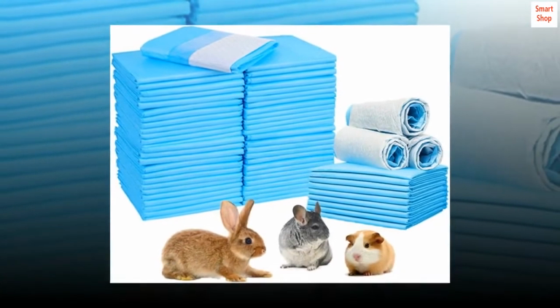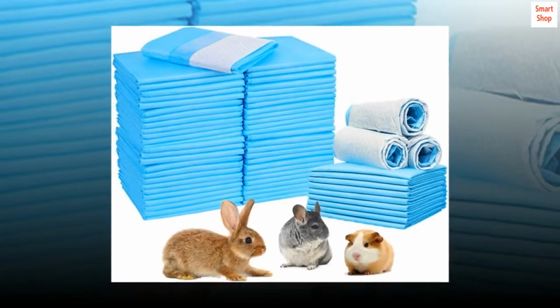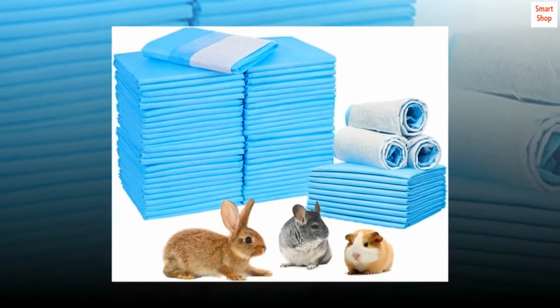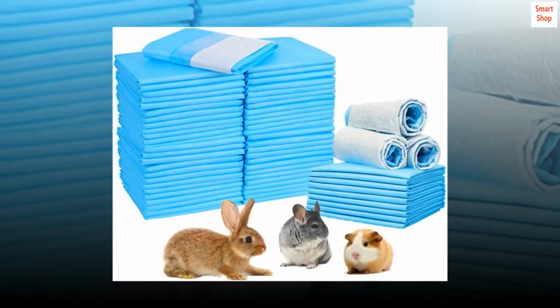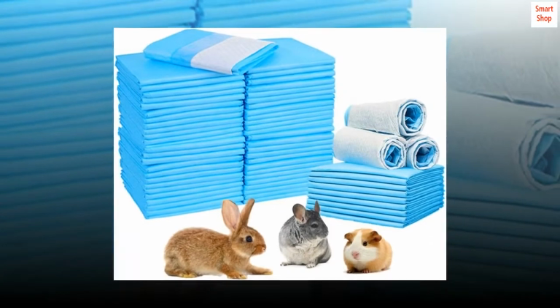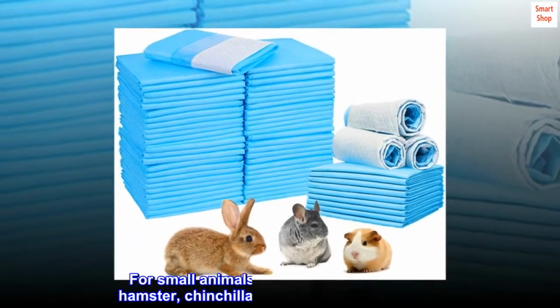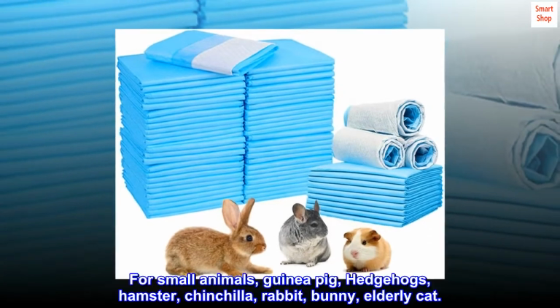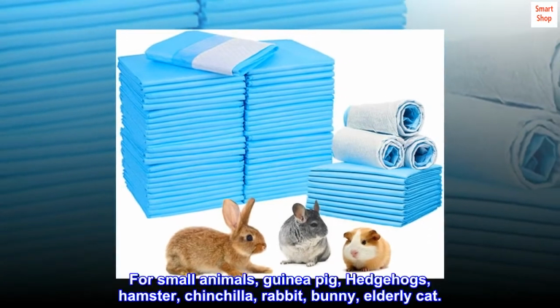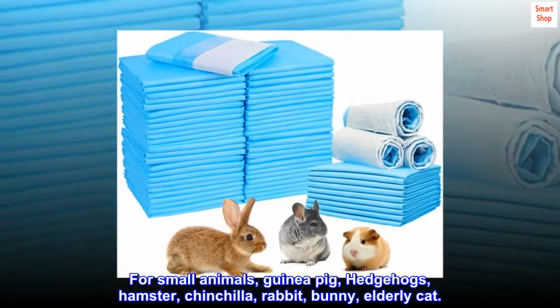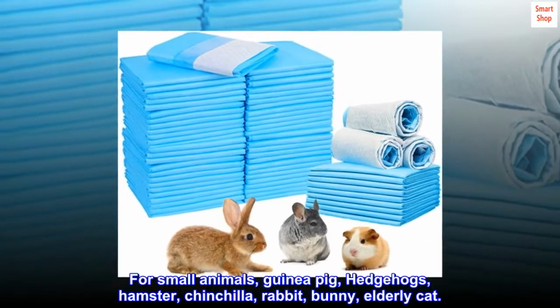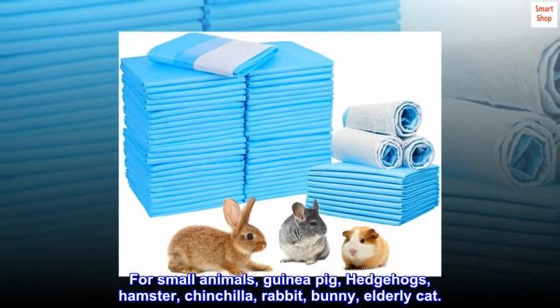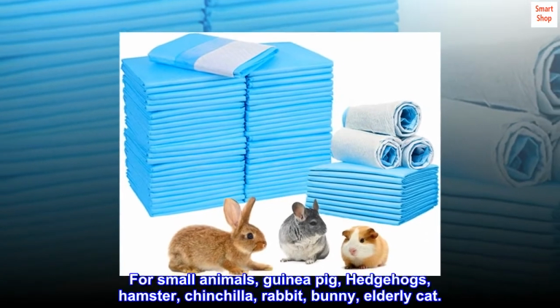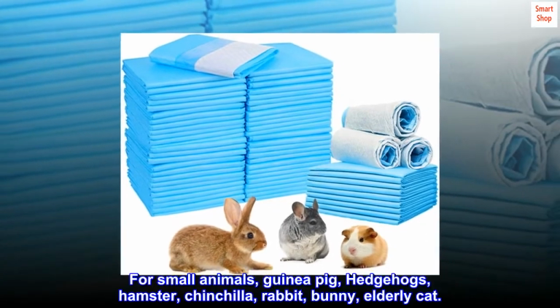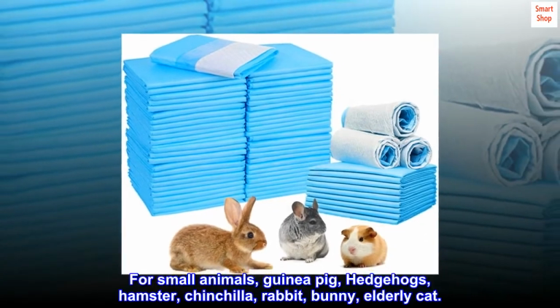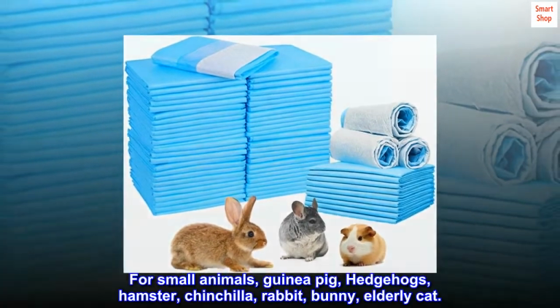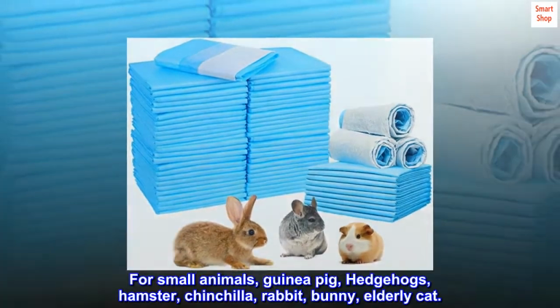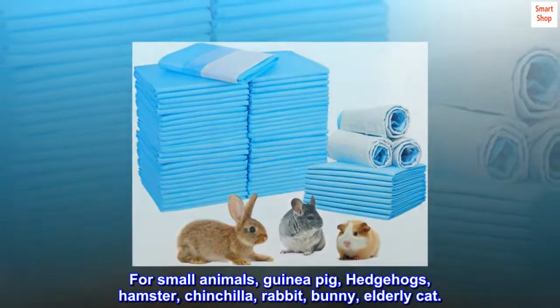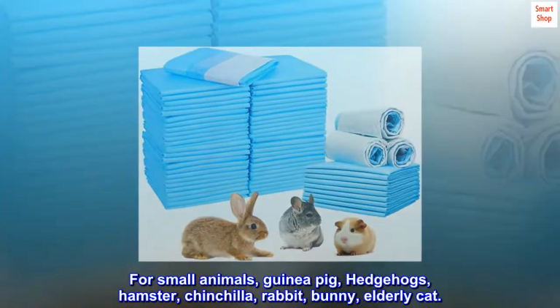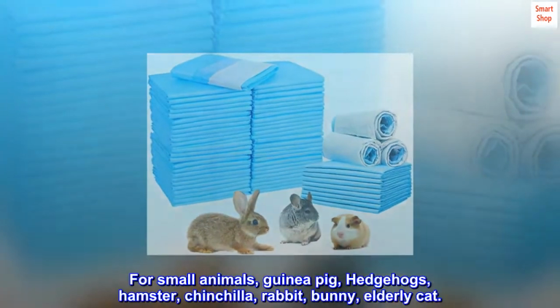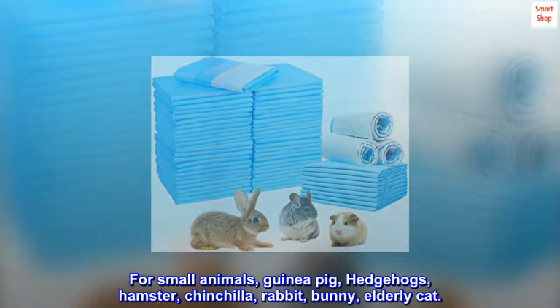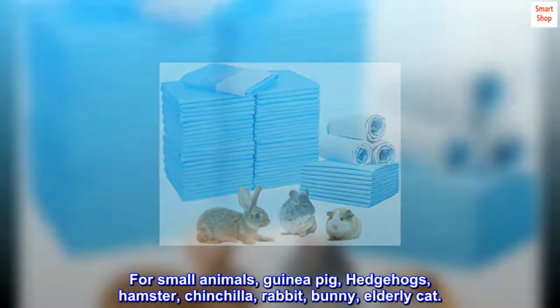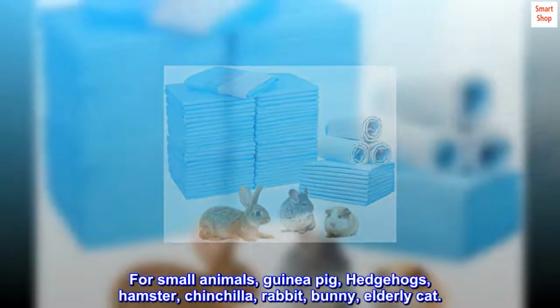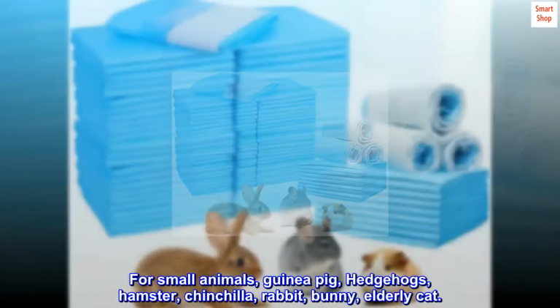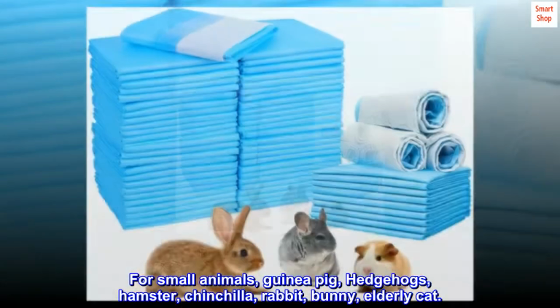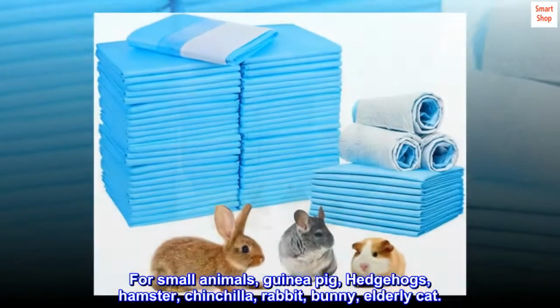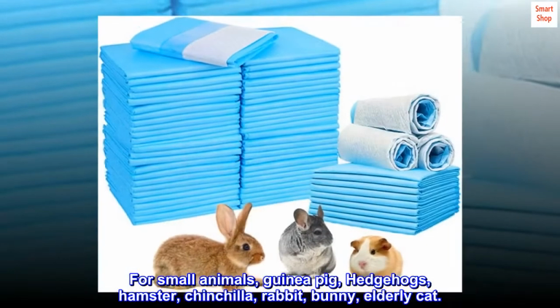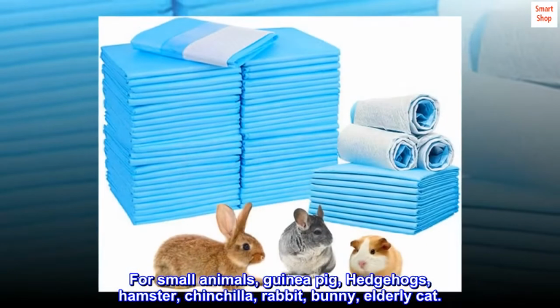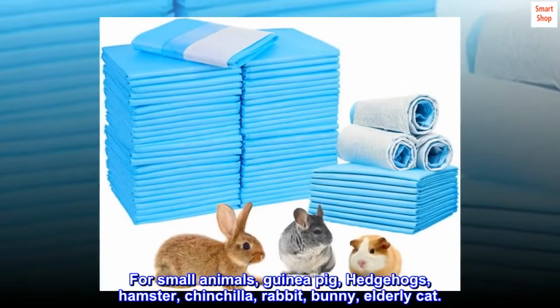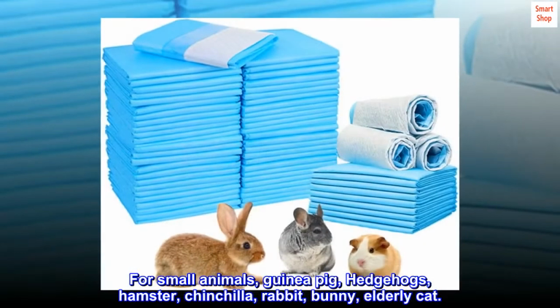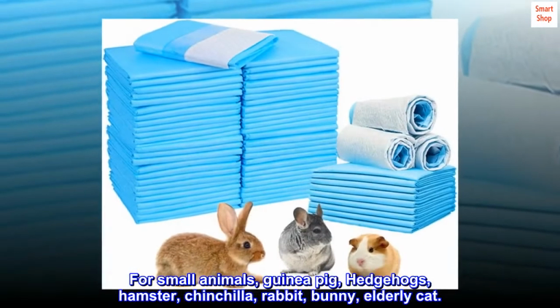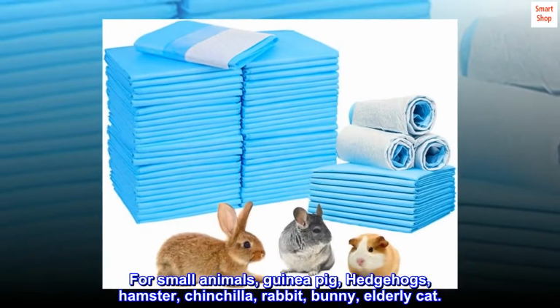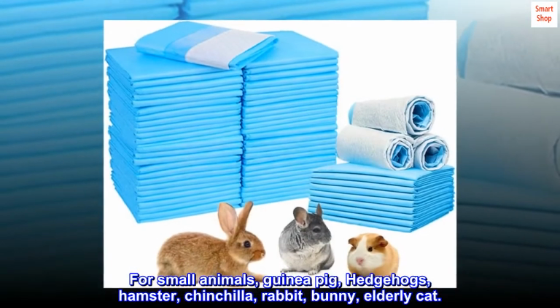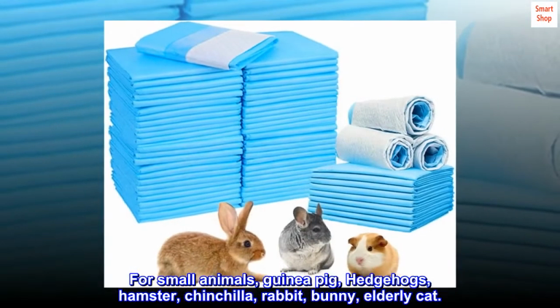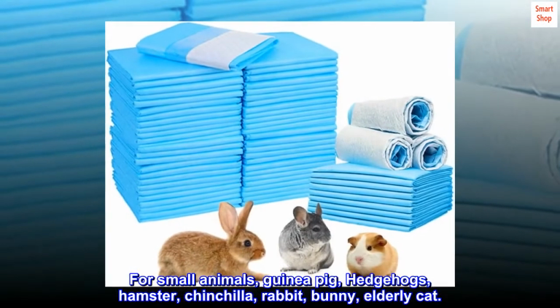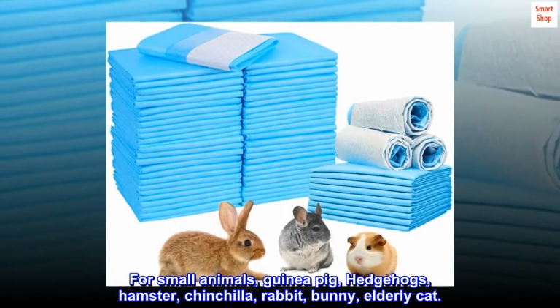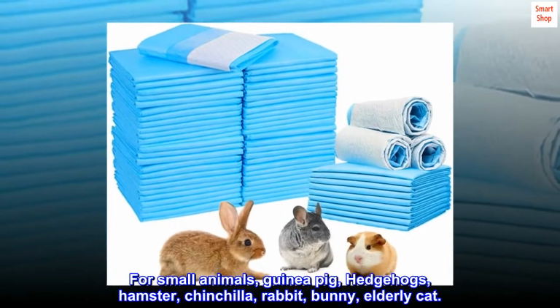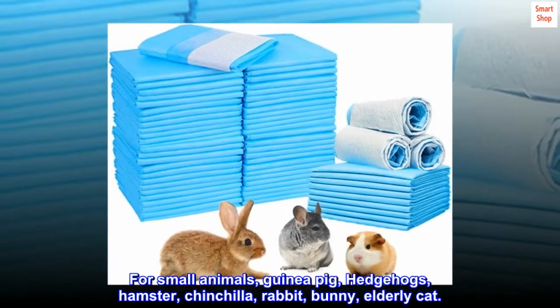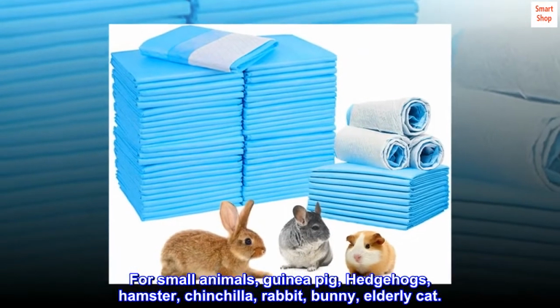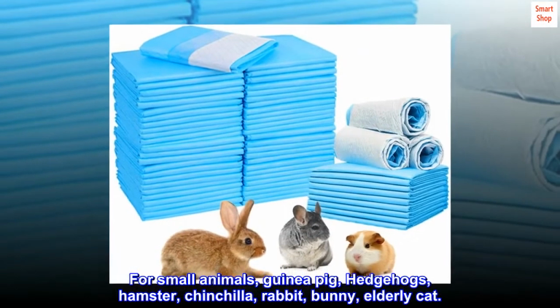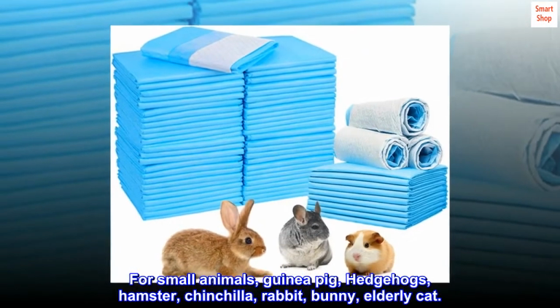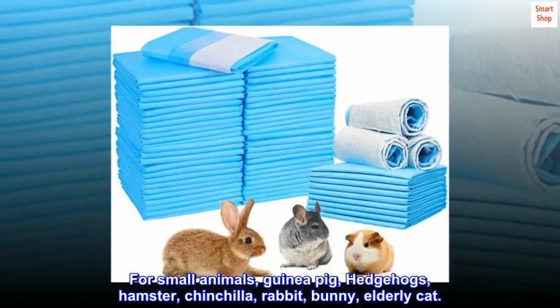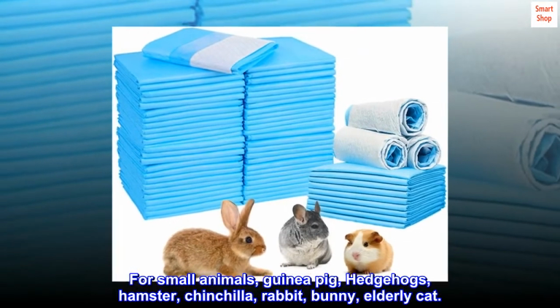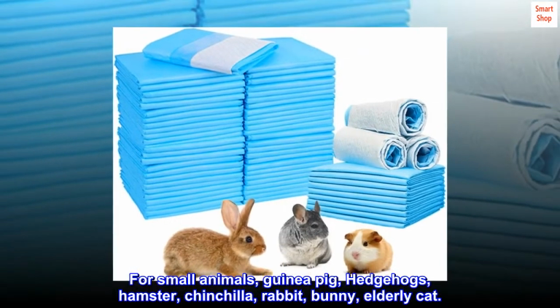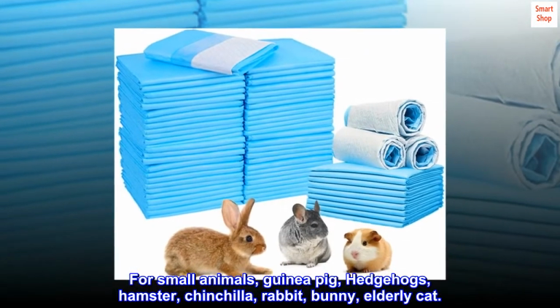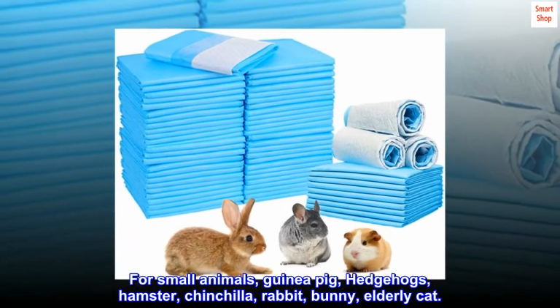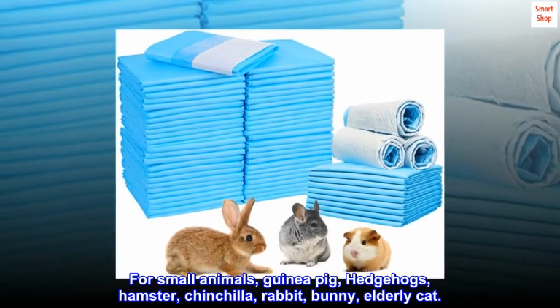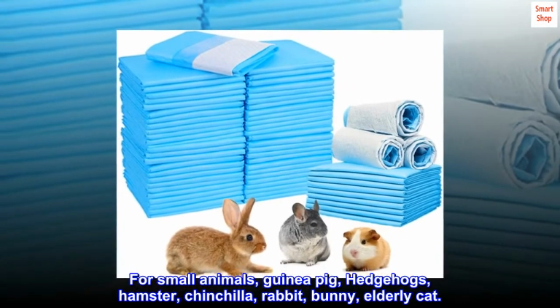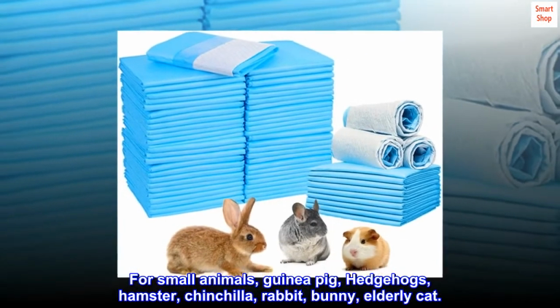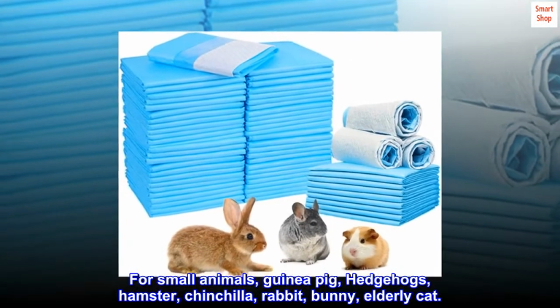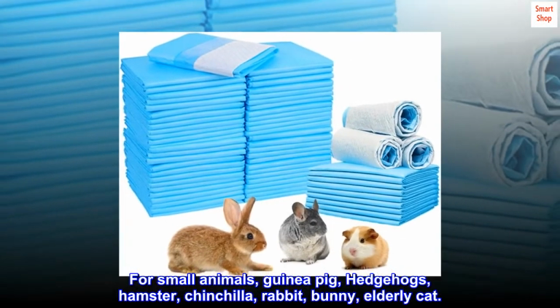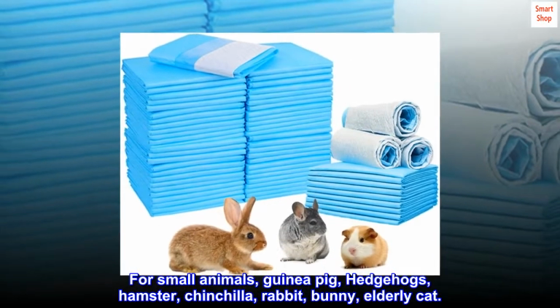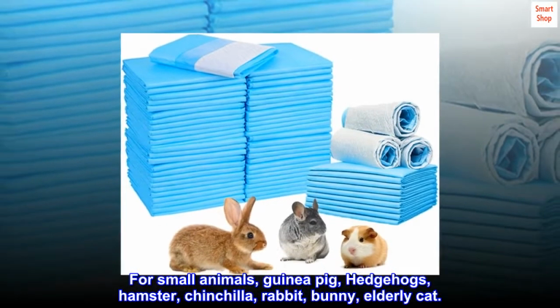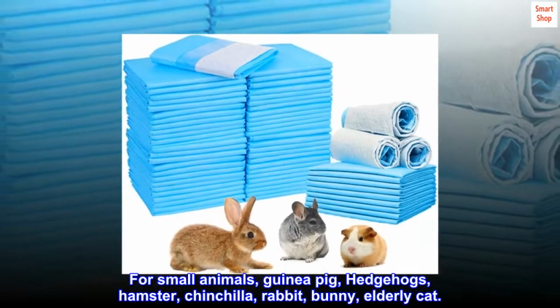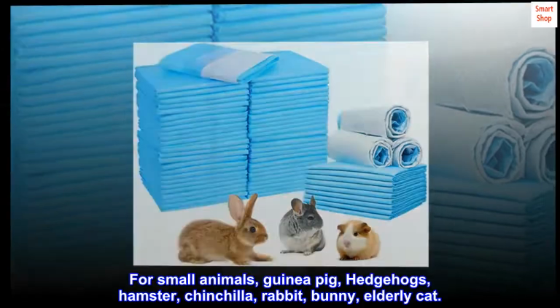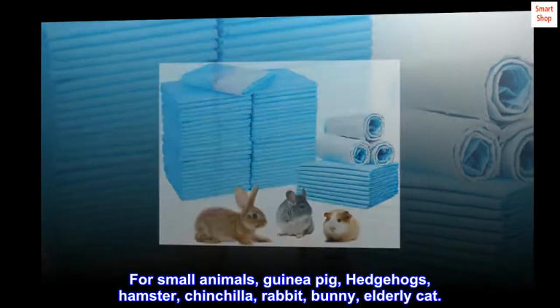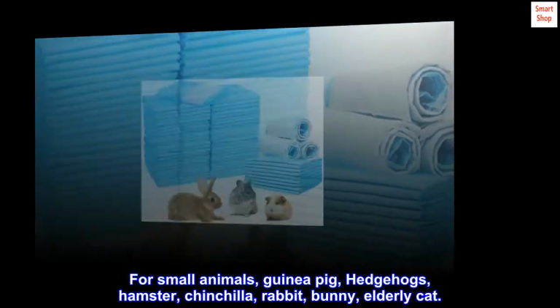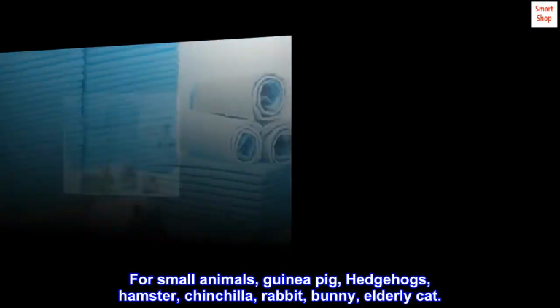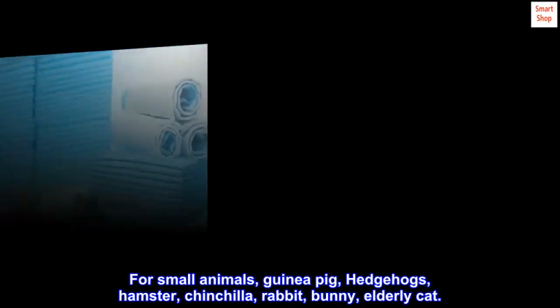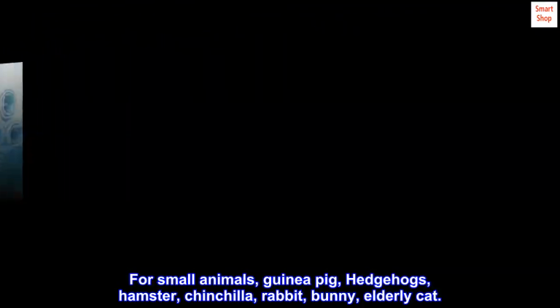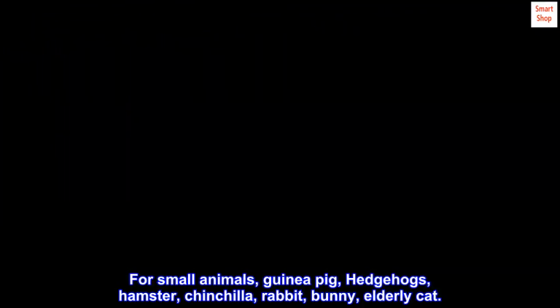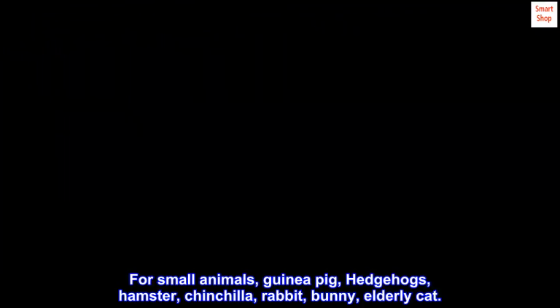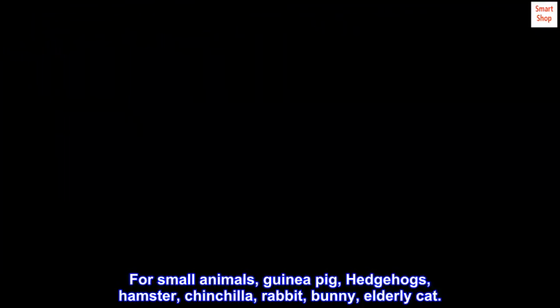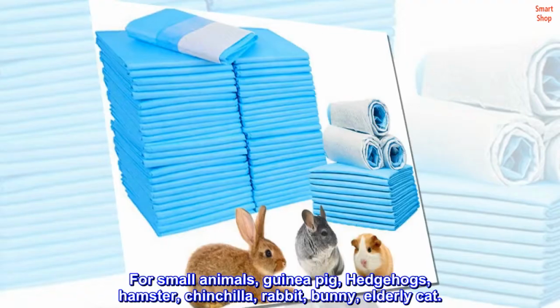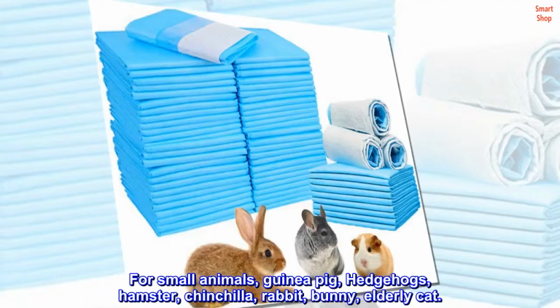For small animals: guinea pig, hedgehogs, hamster, chinchilla, rabbit, bunny, elderly cat.